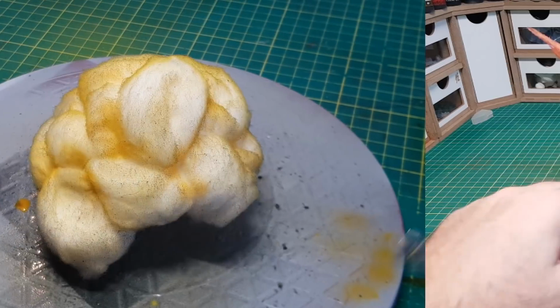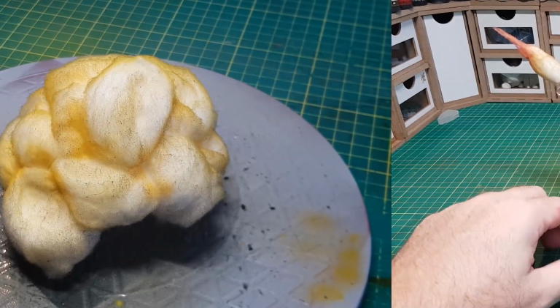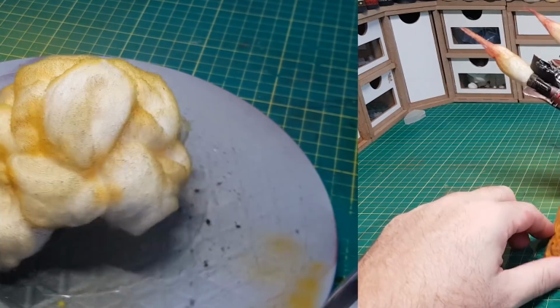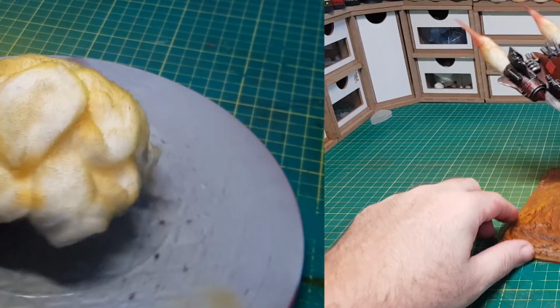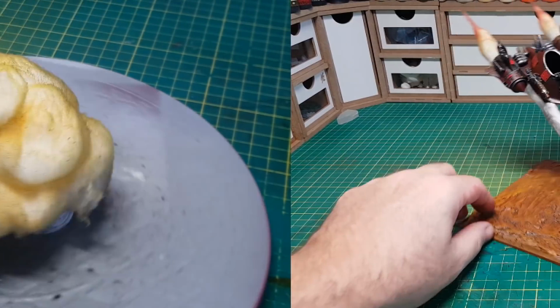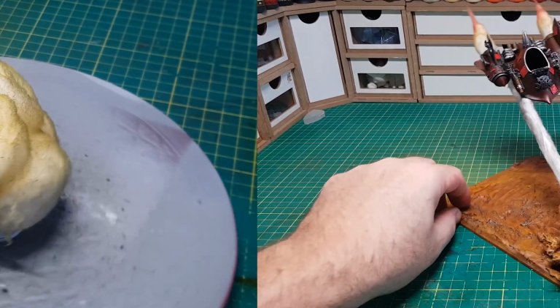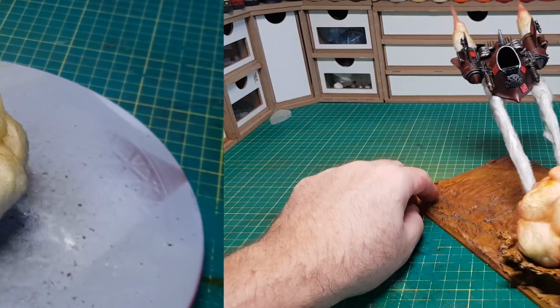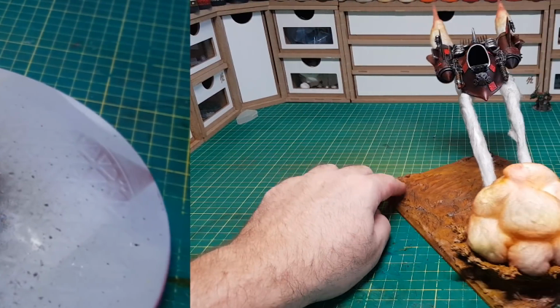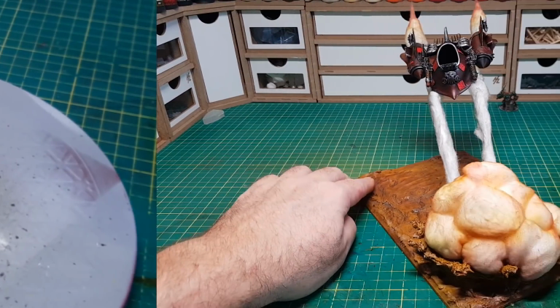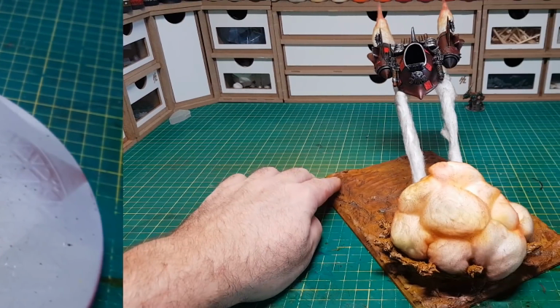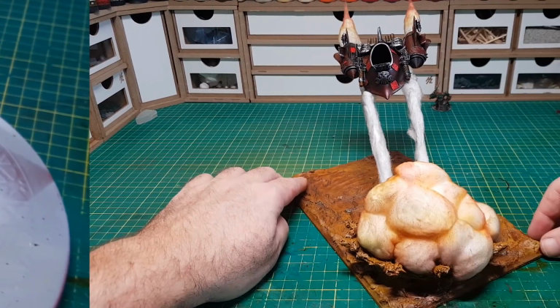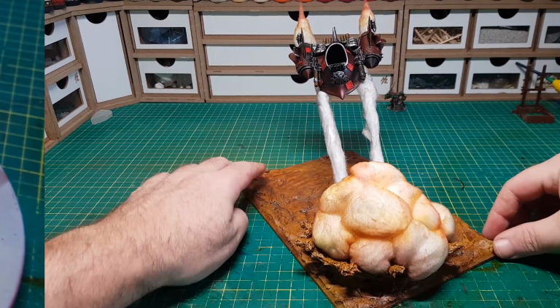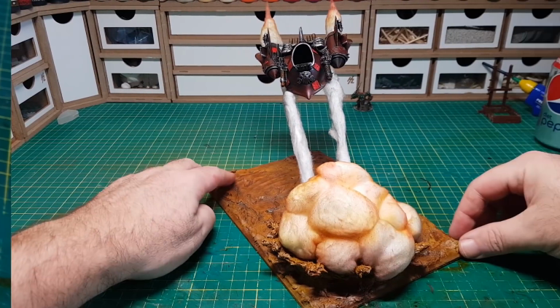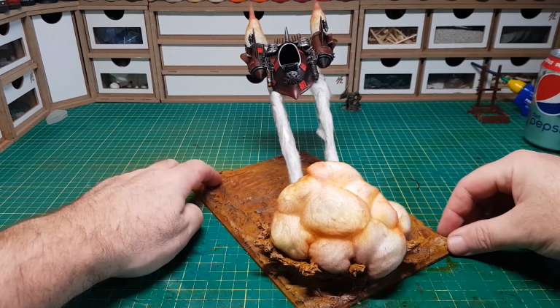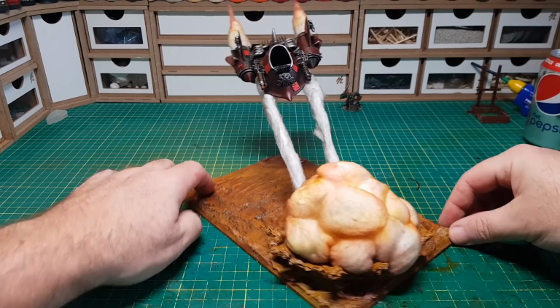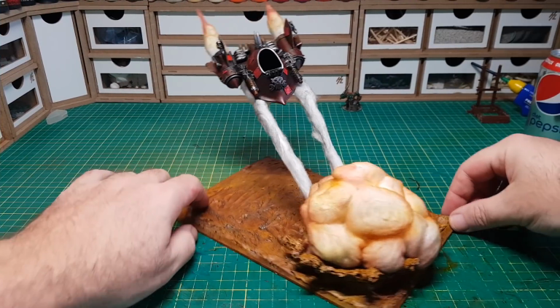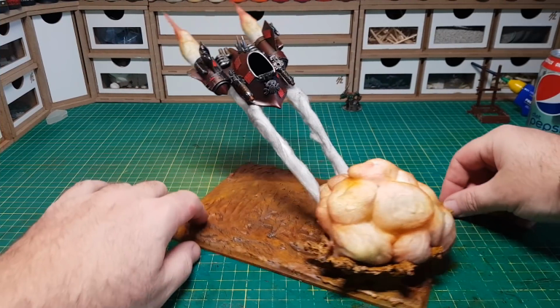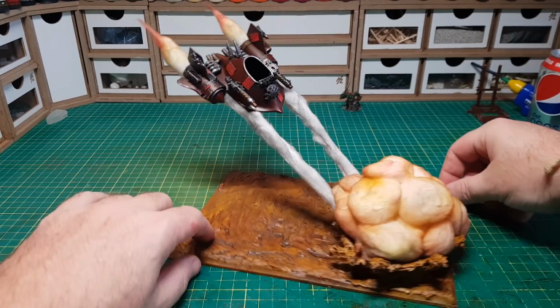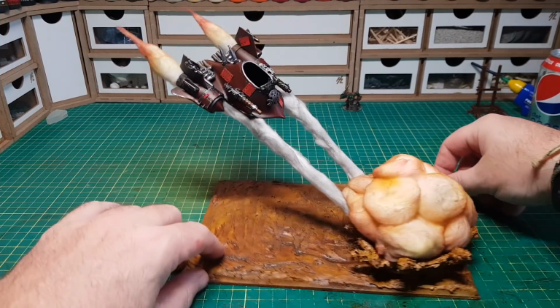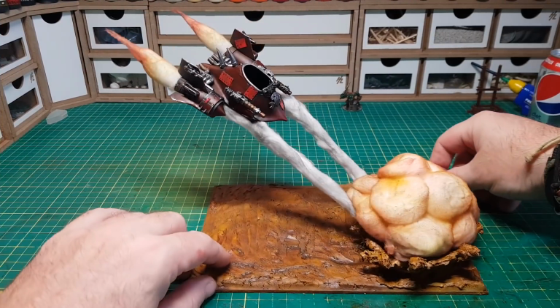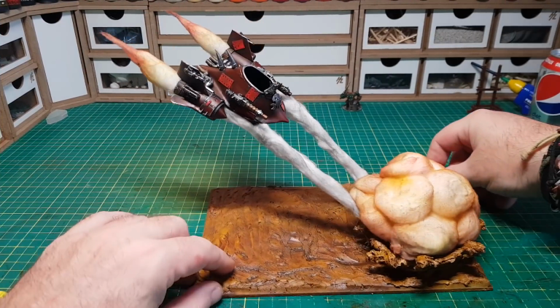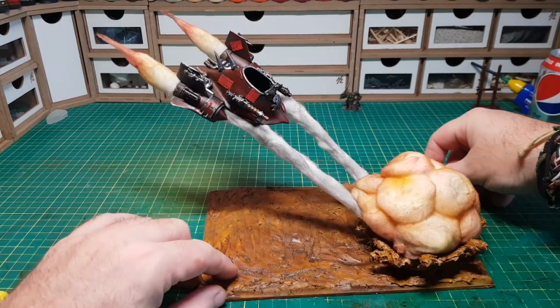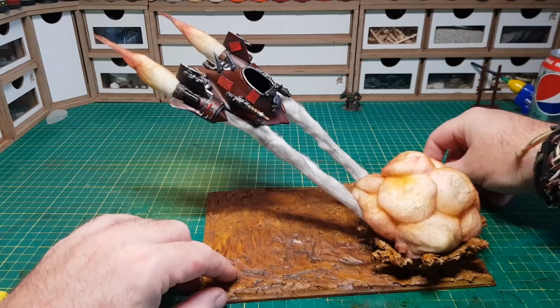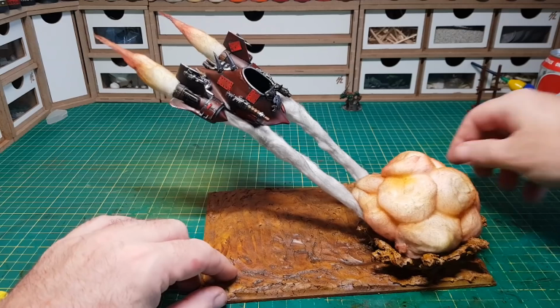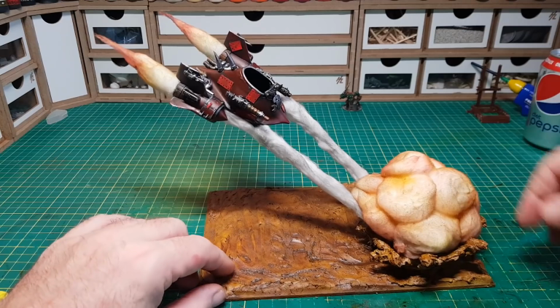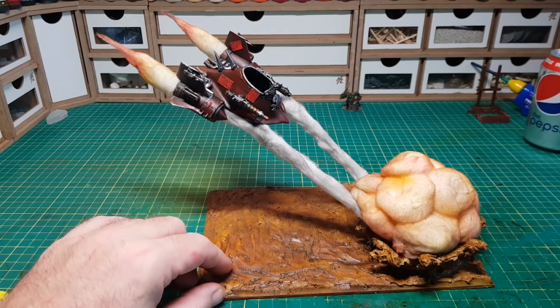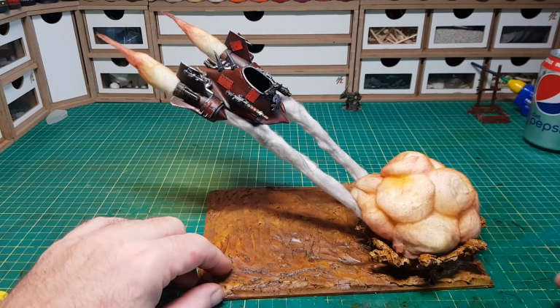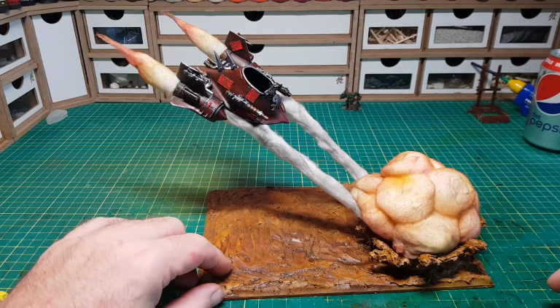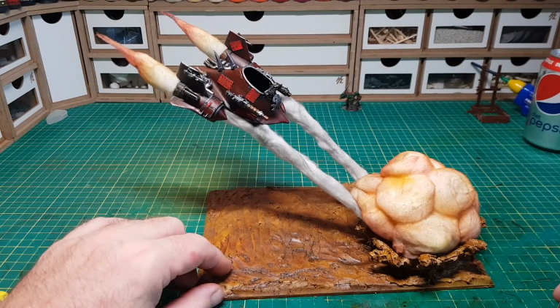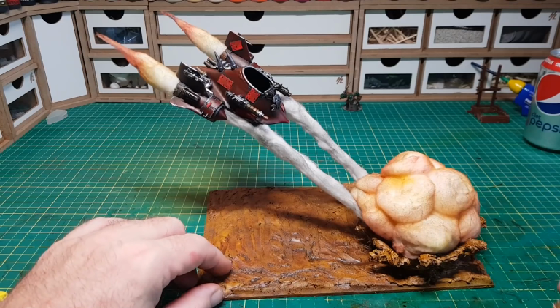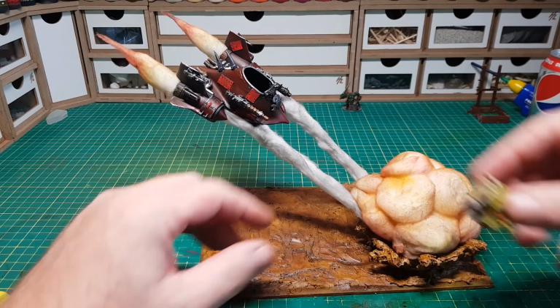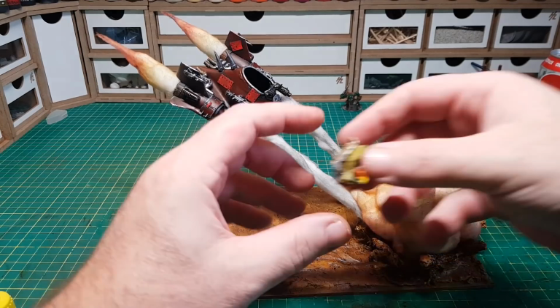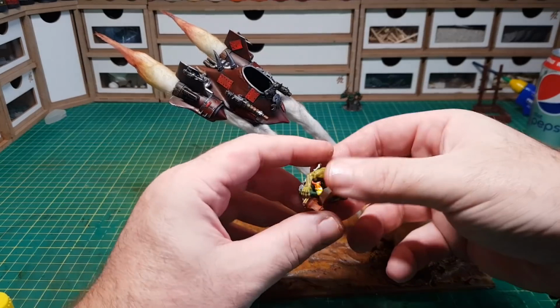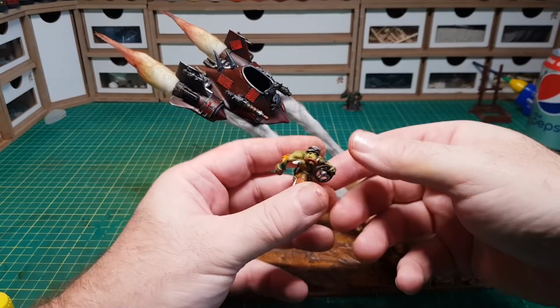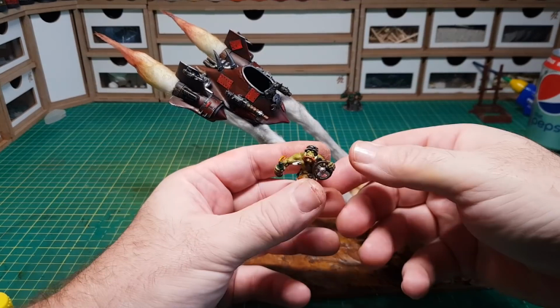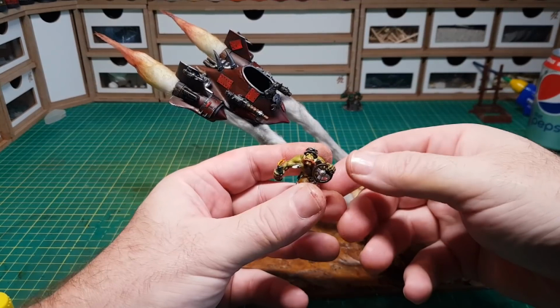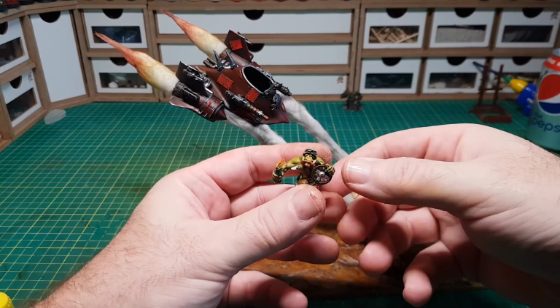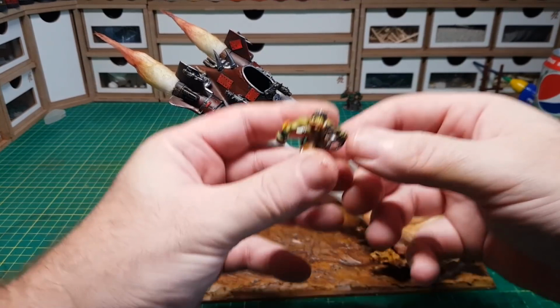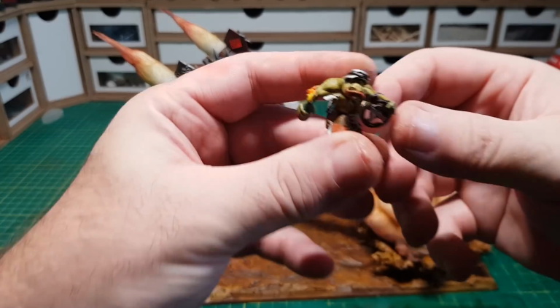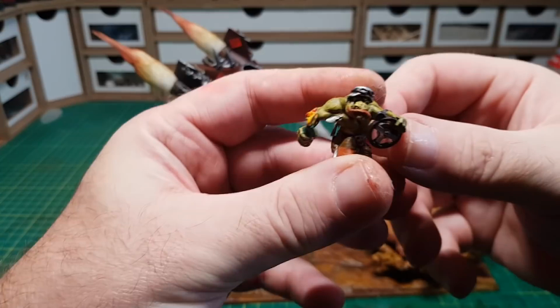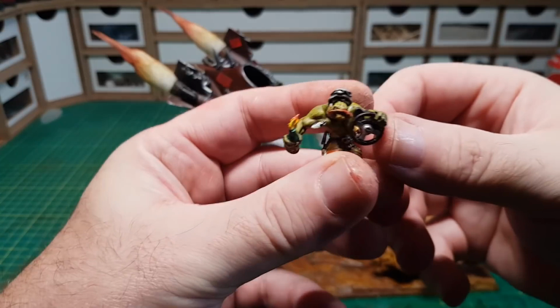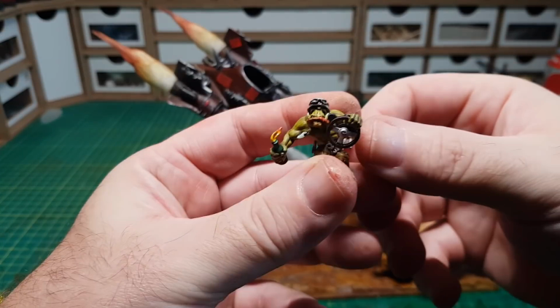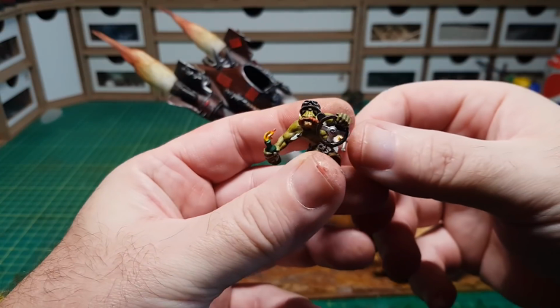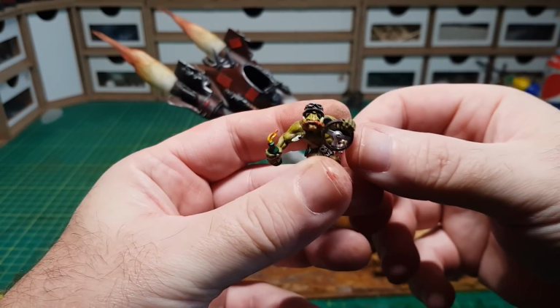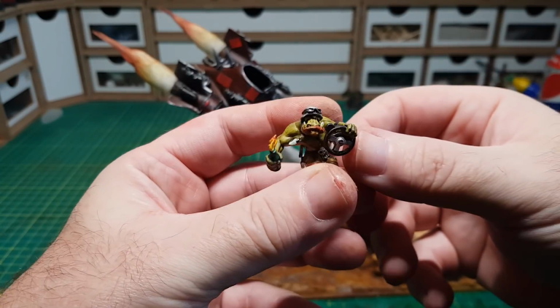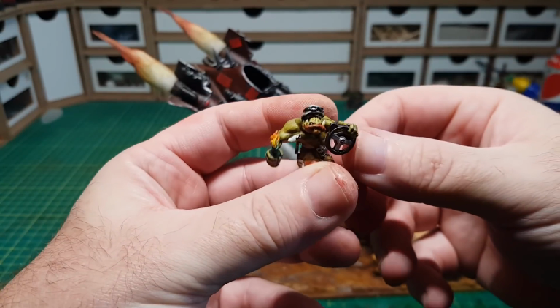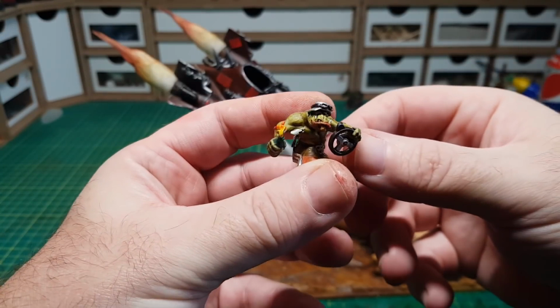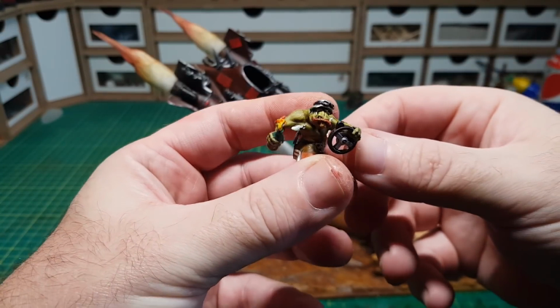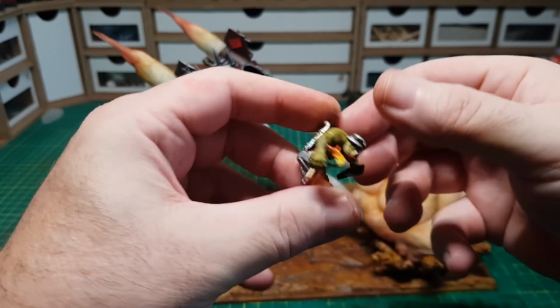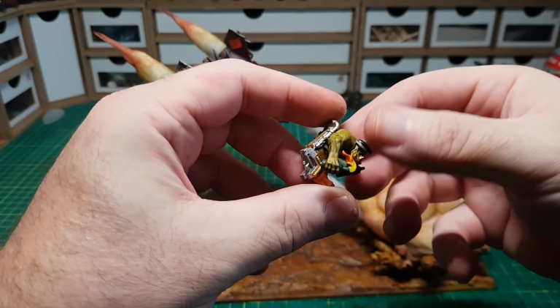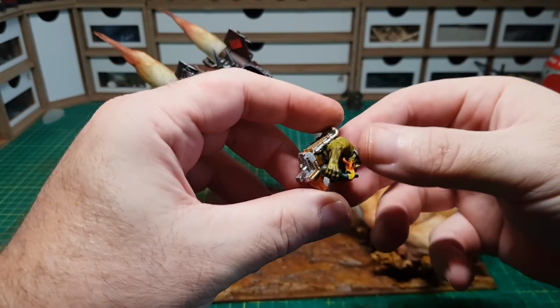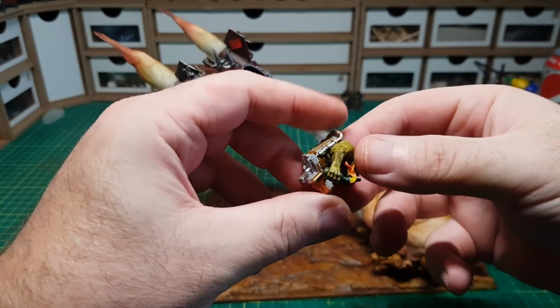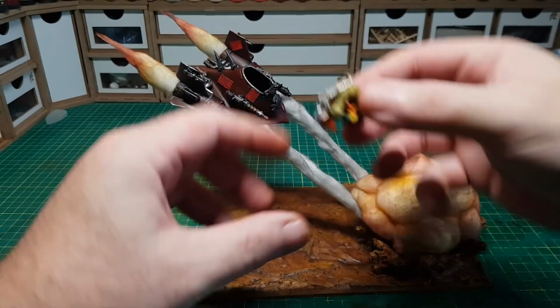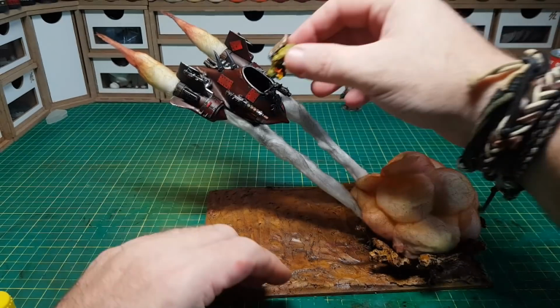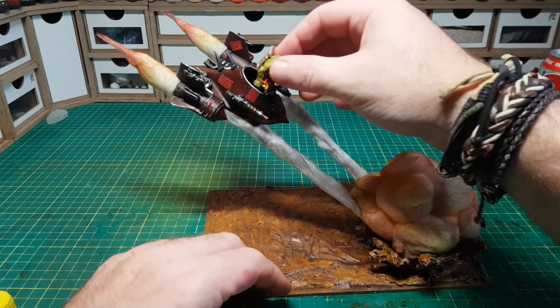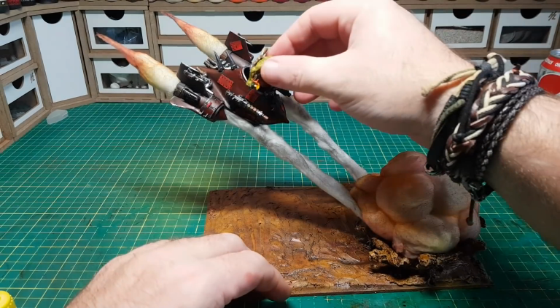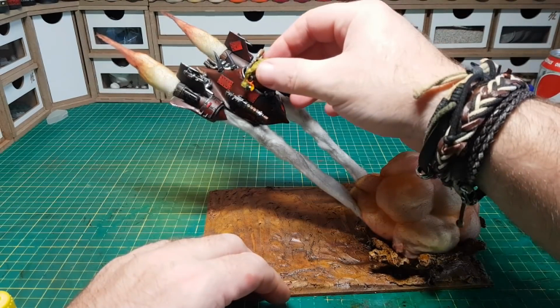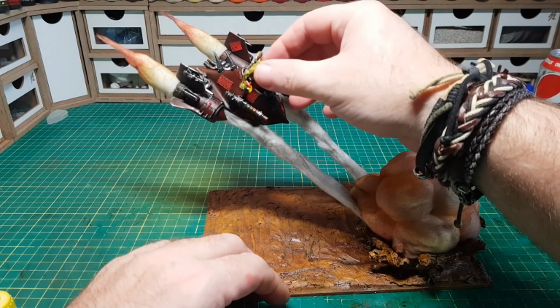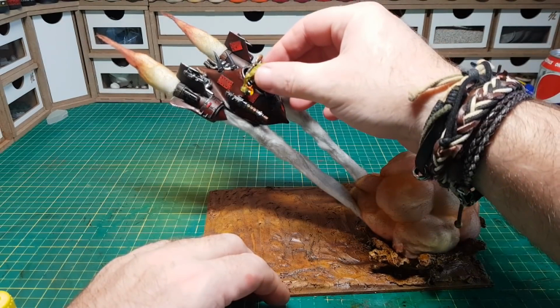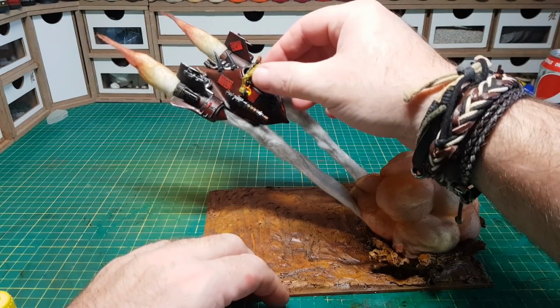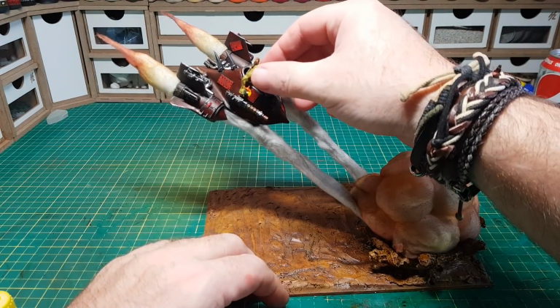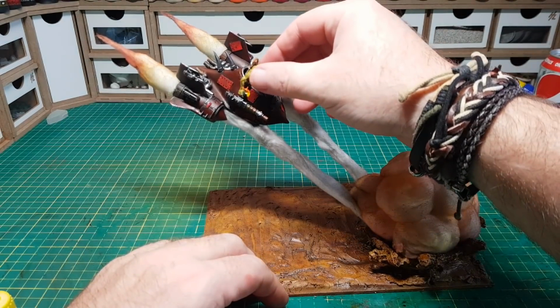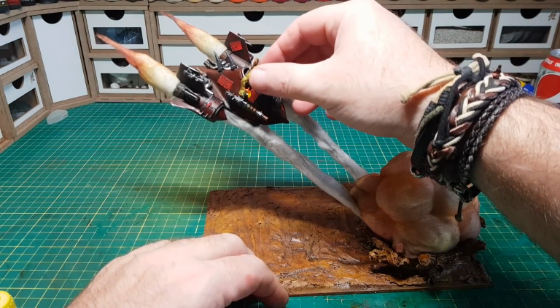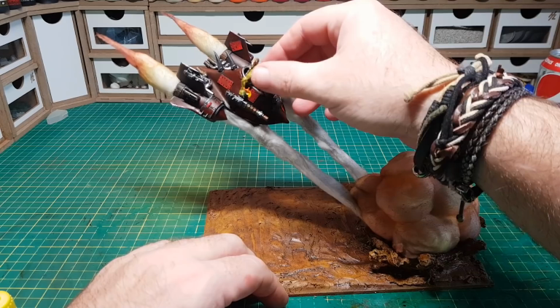And there we go — it's pretty much done, just got to put the little pilot in now and then it's finished. And voila!